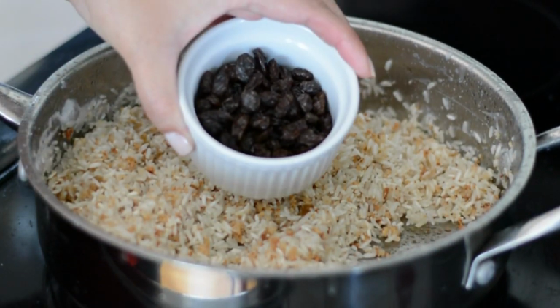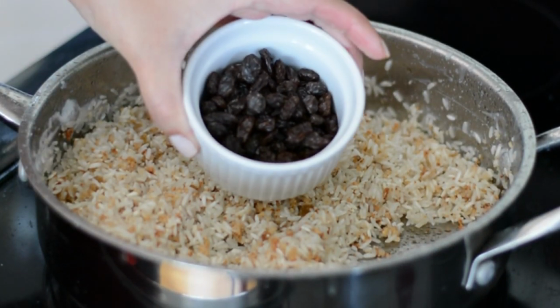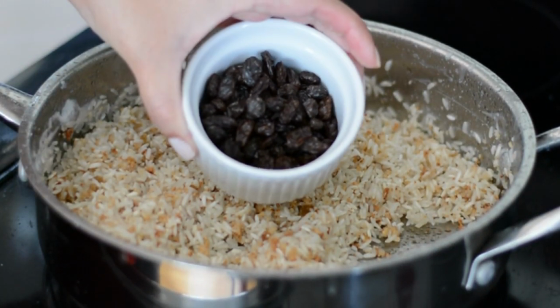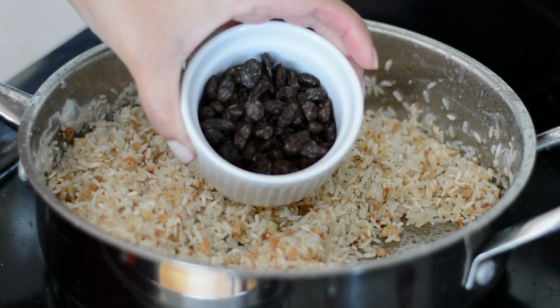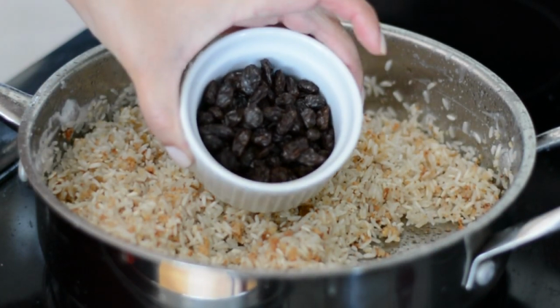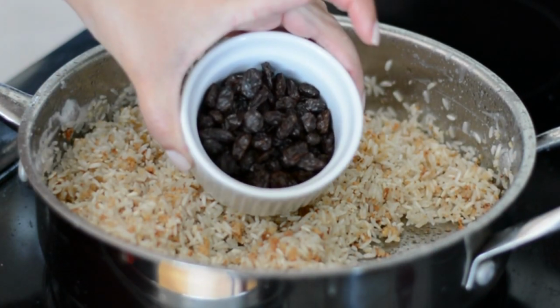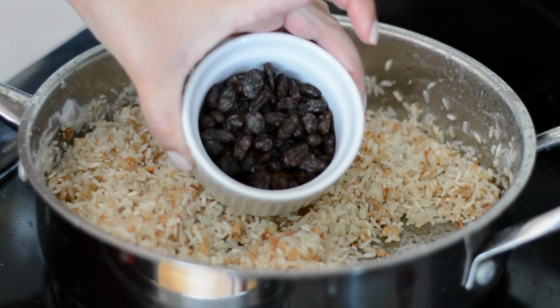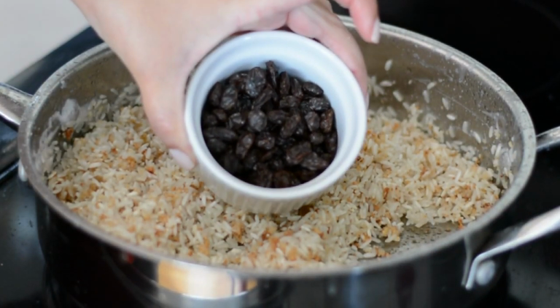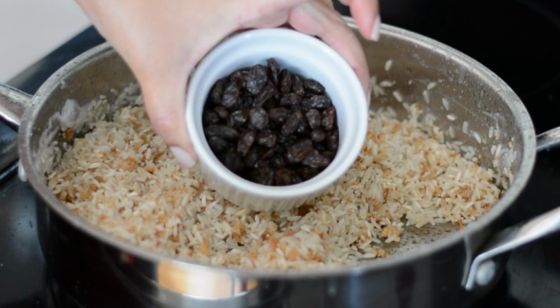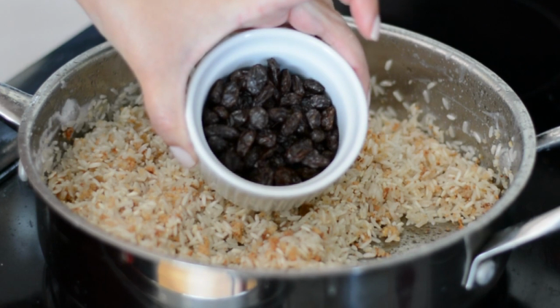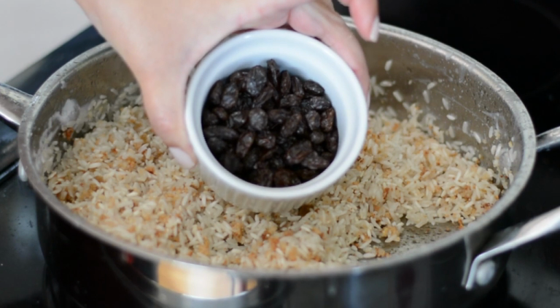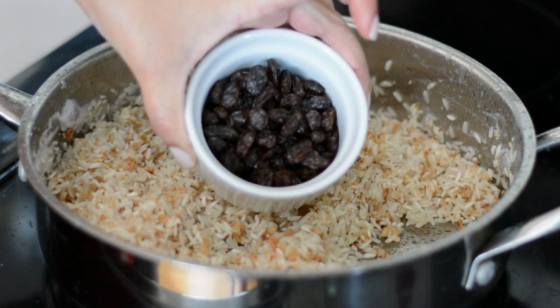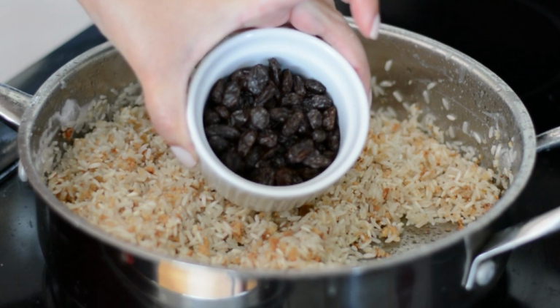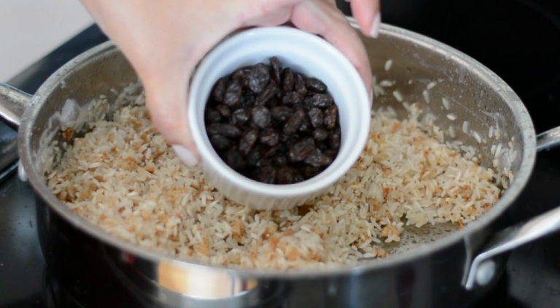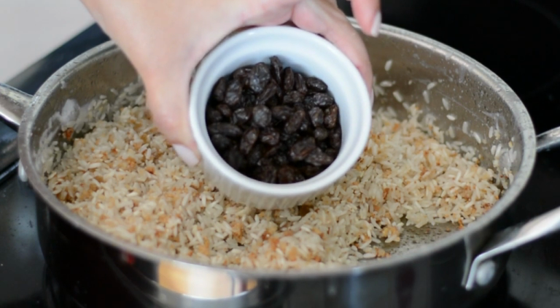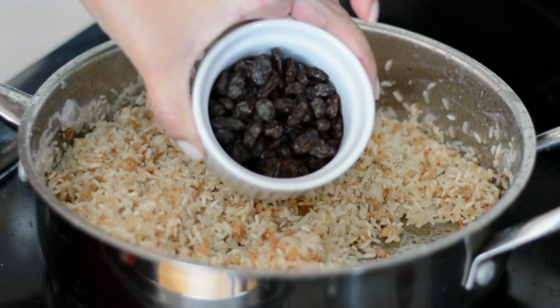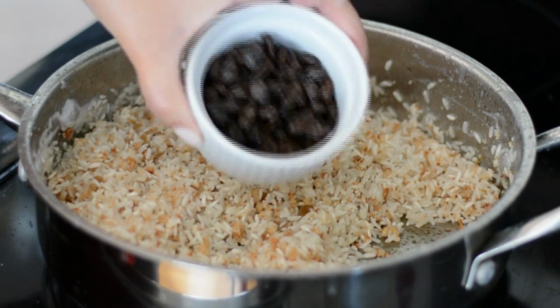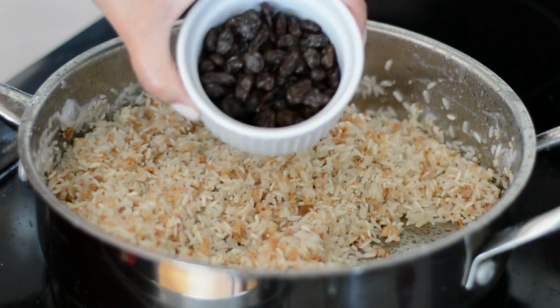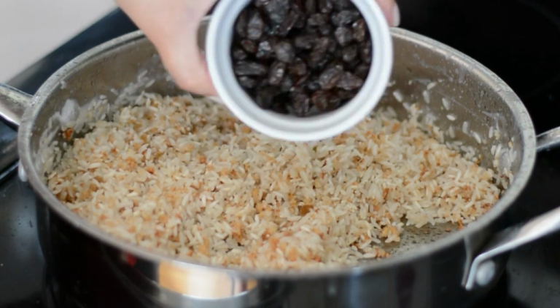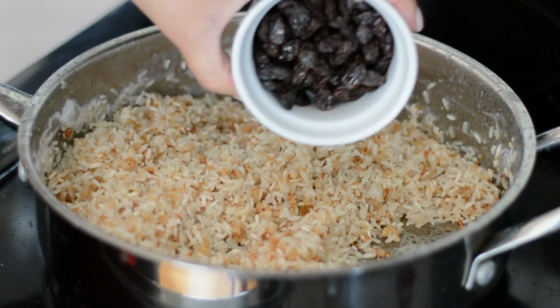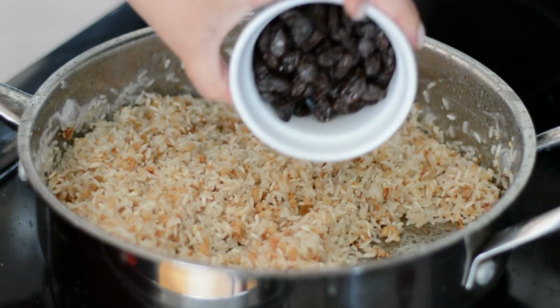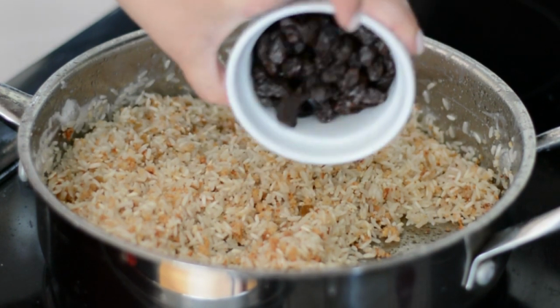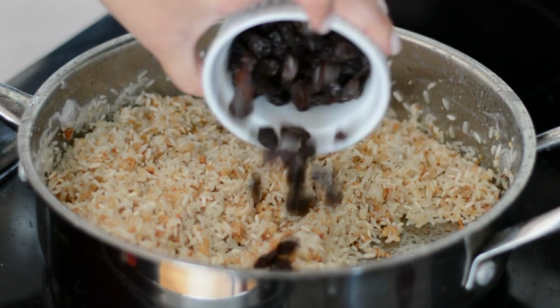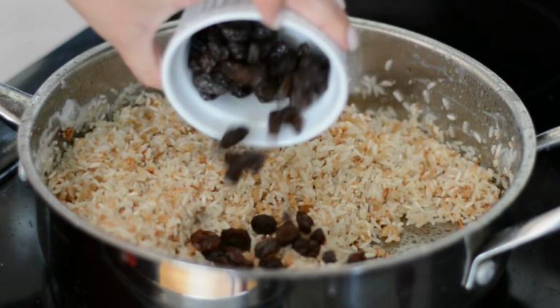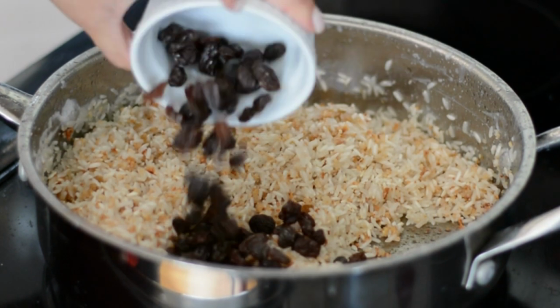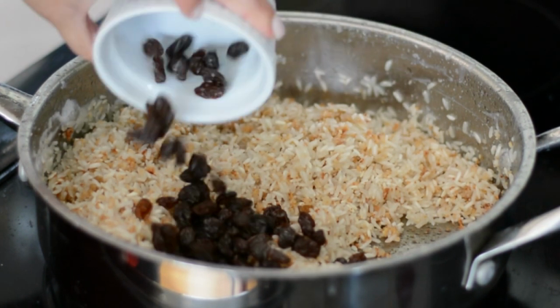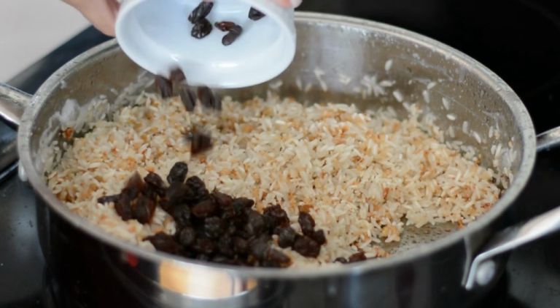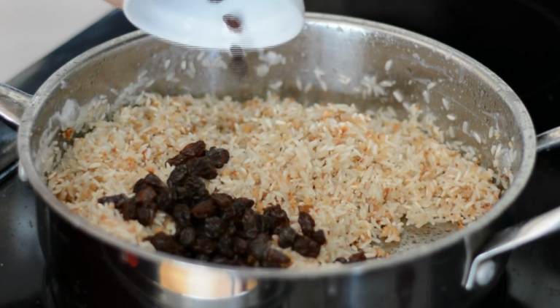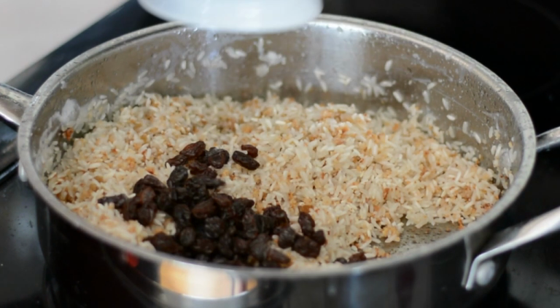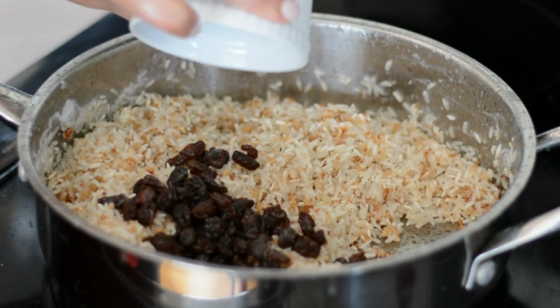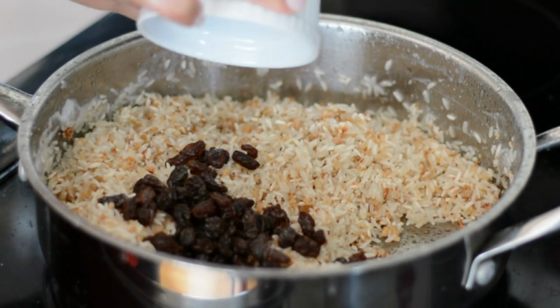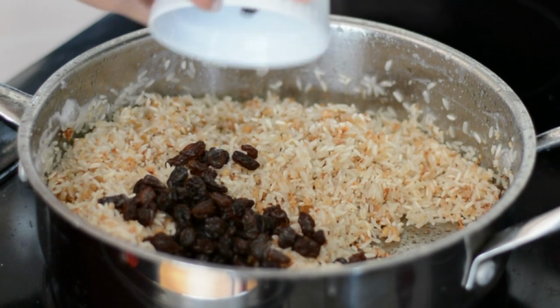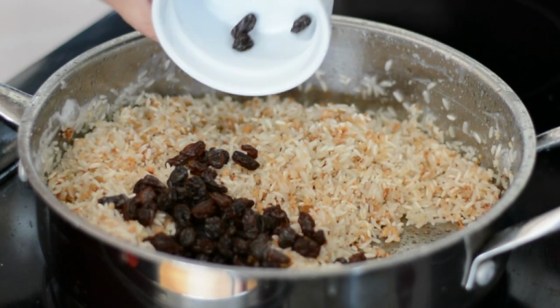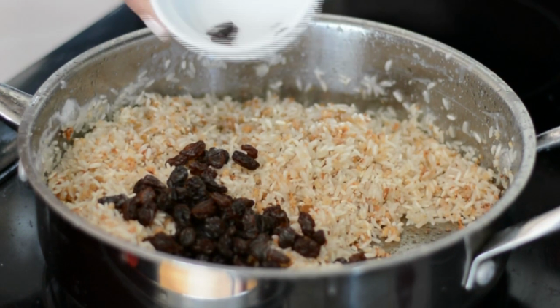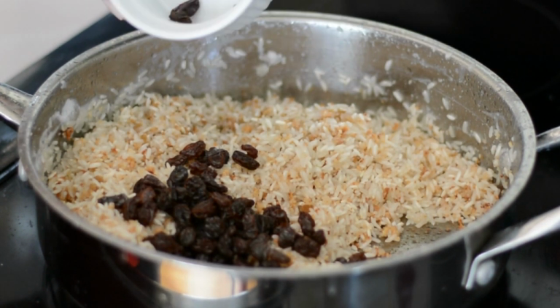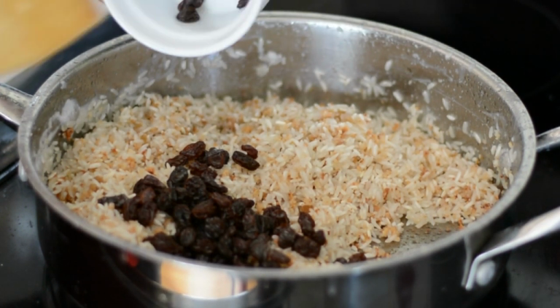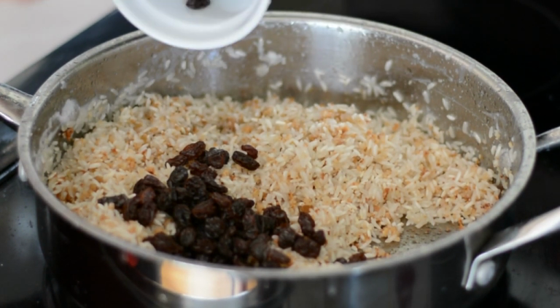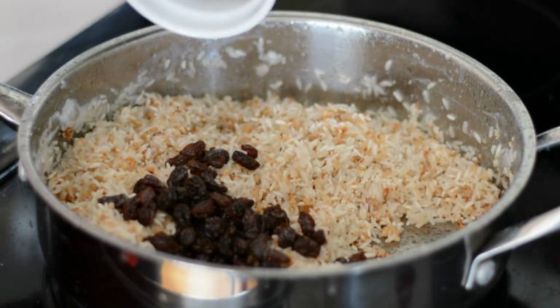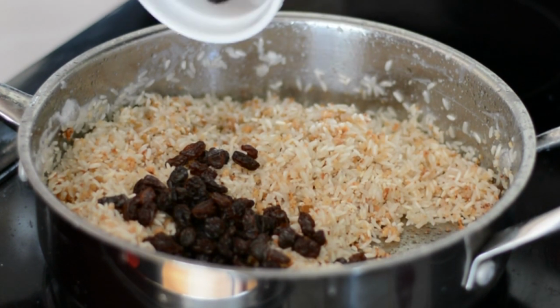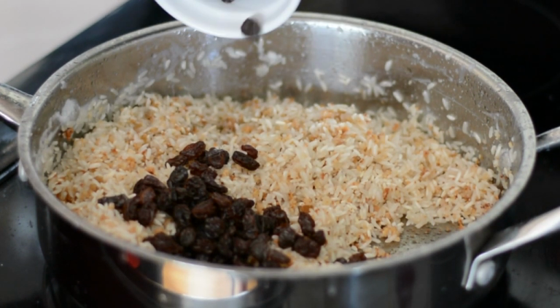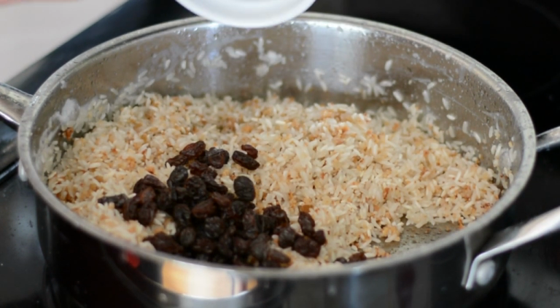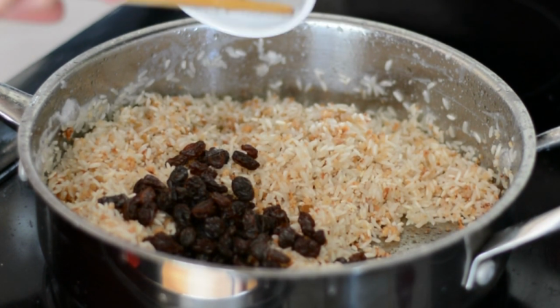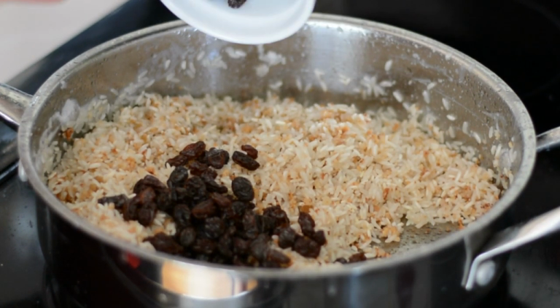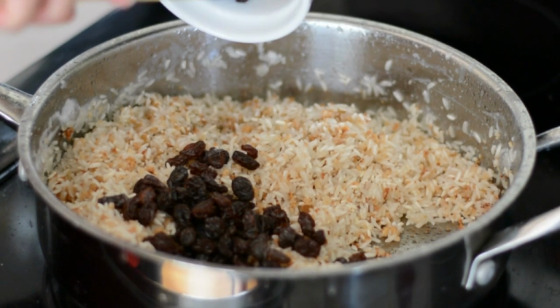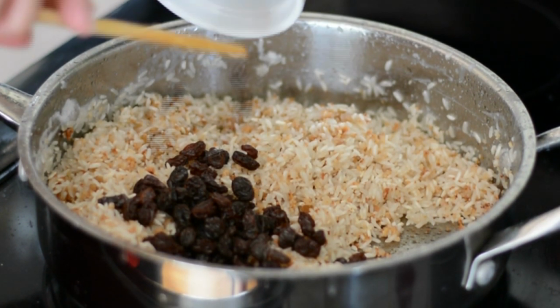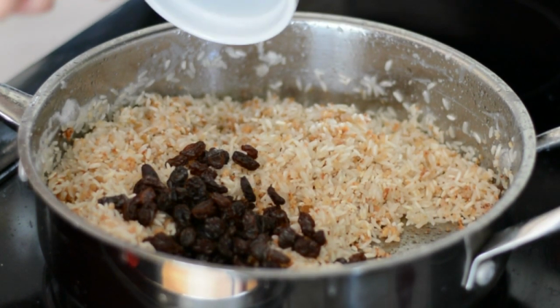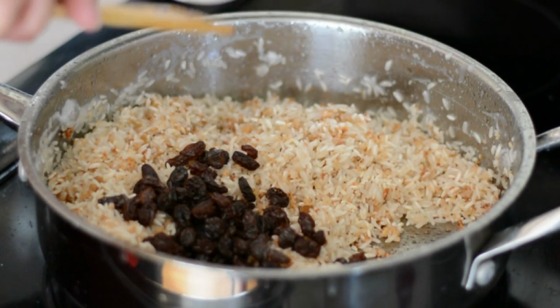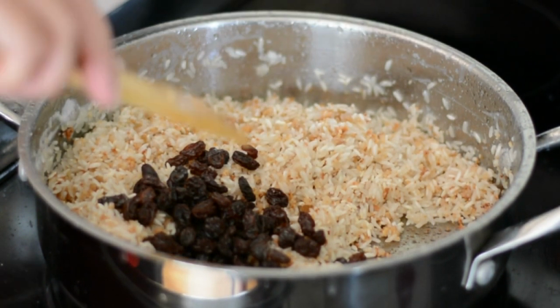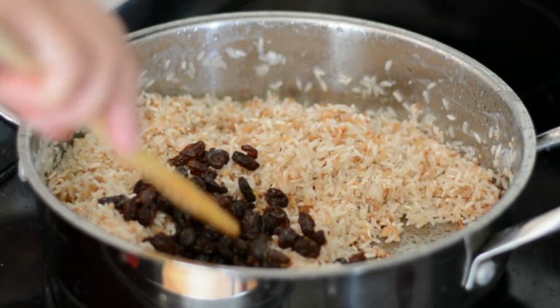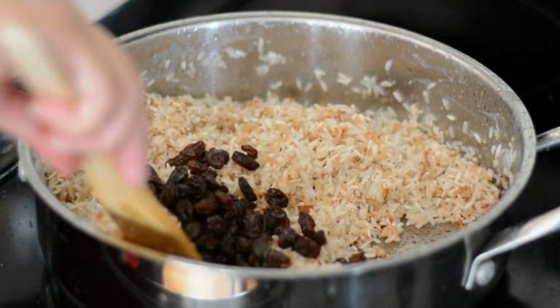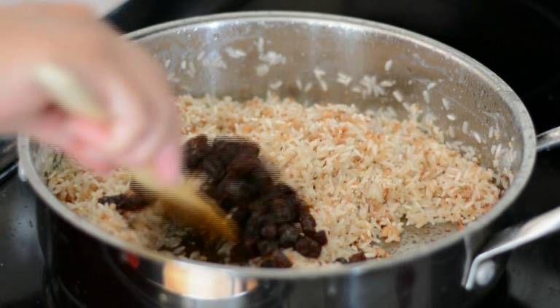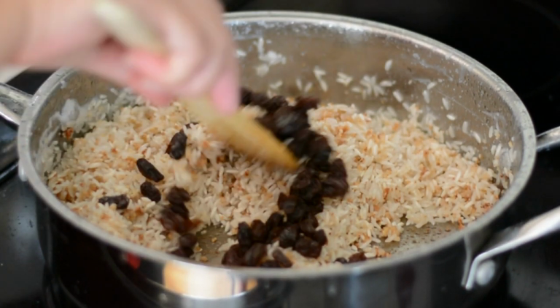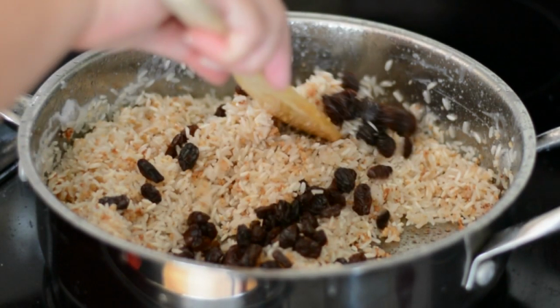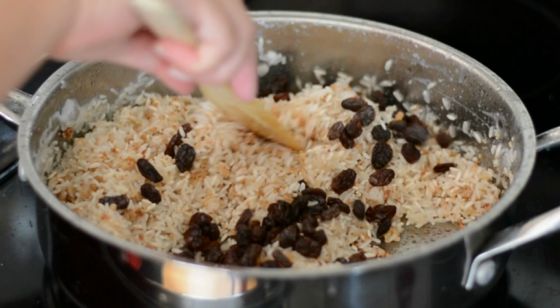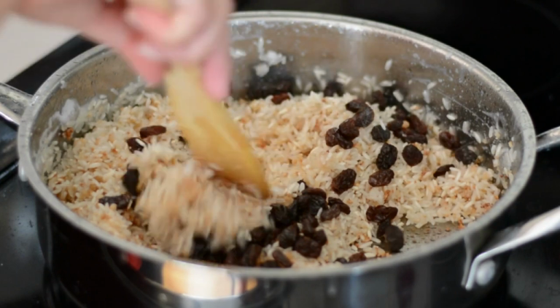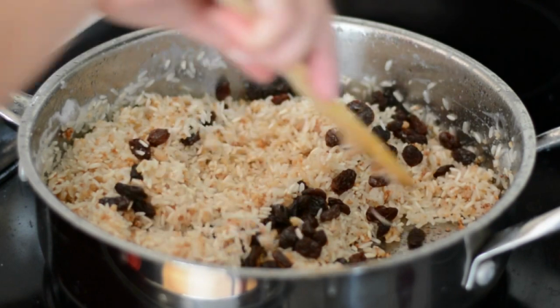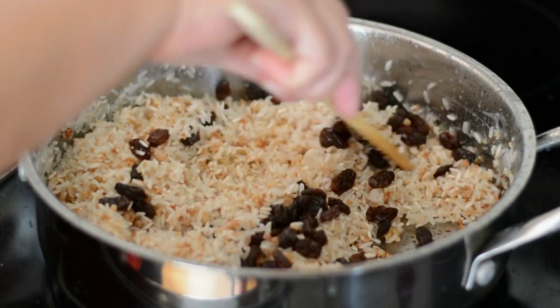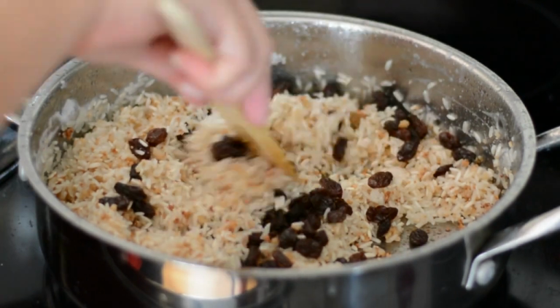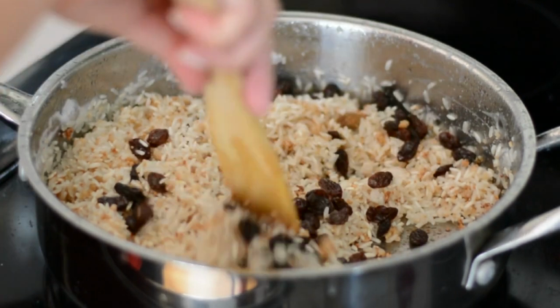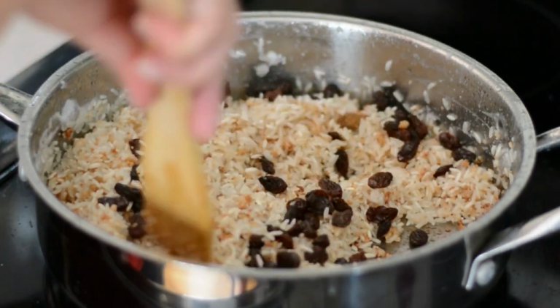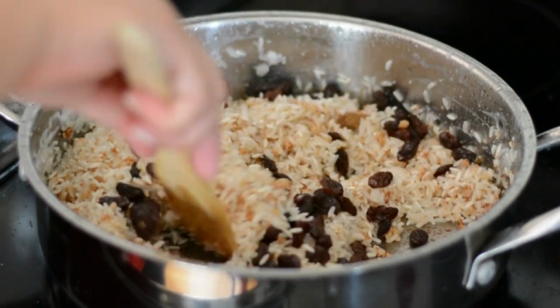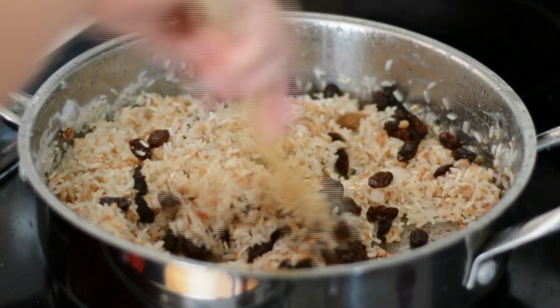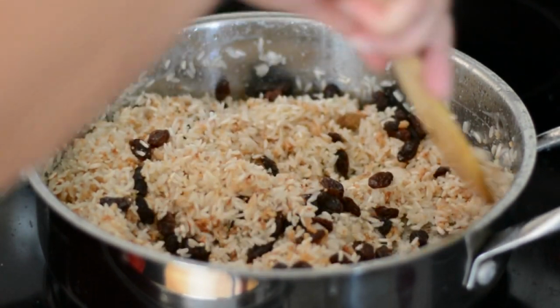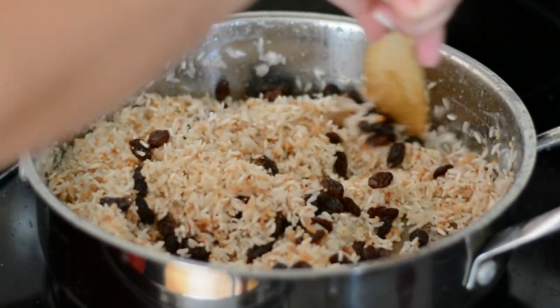We're also going to add some raisins, but this is completely optional, so if you don't like raisins in your food you don't have to add them.